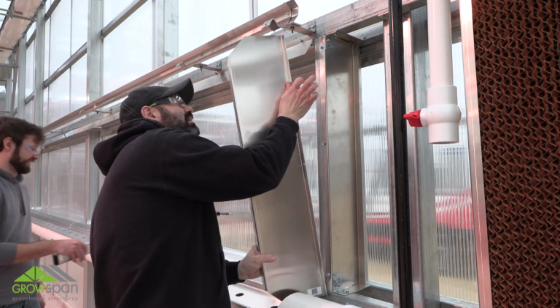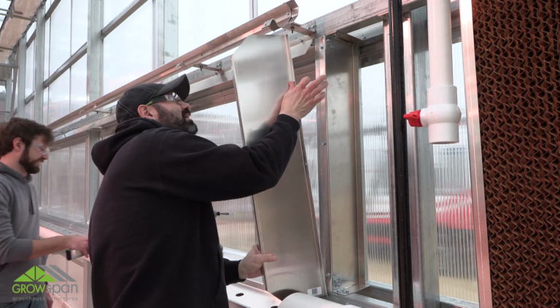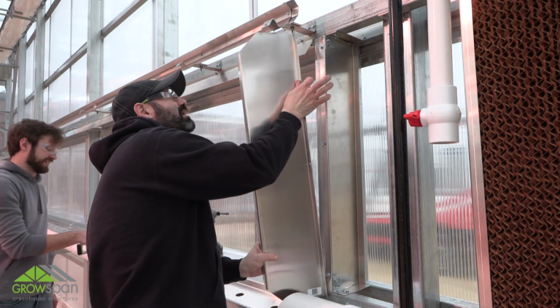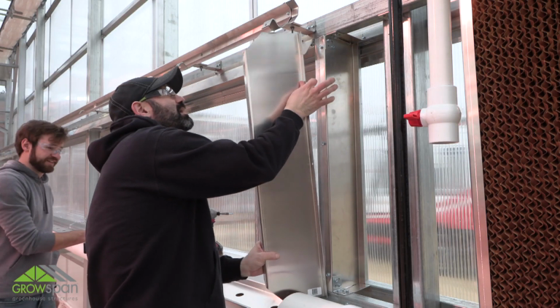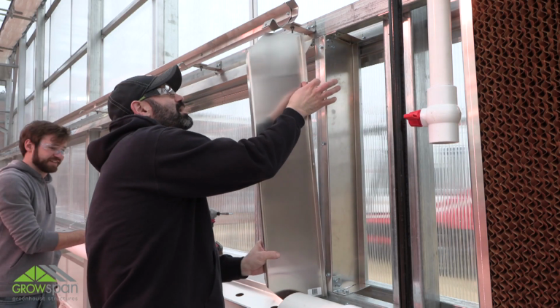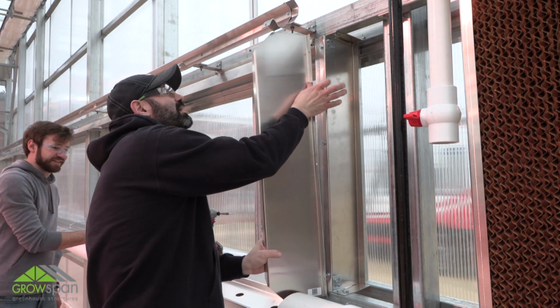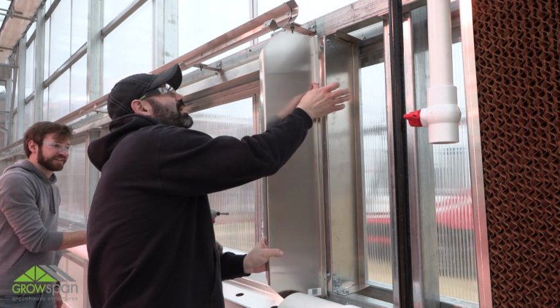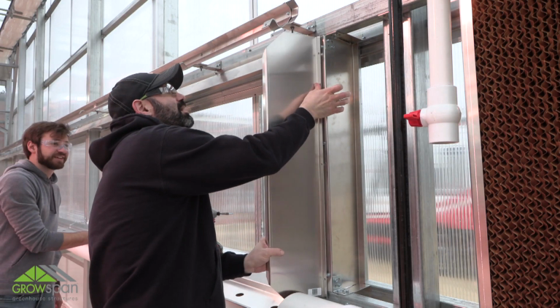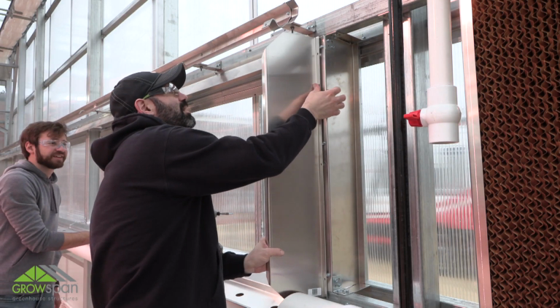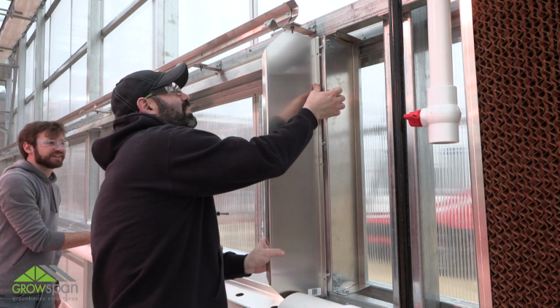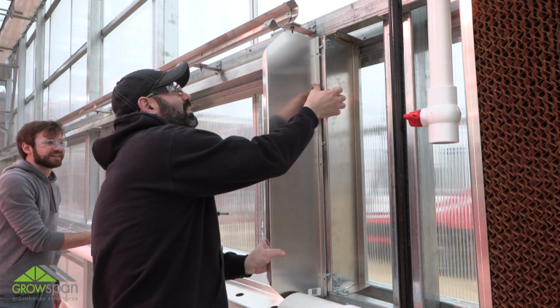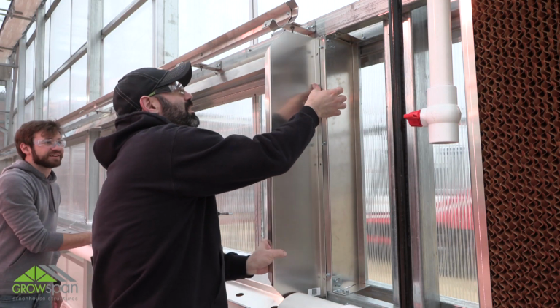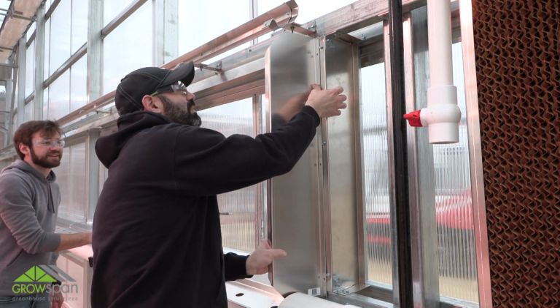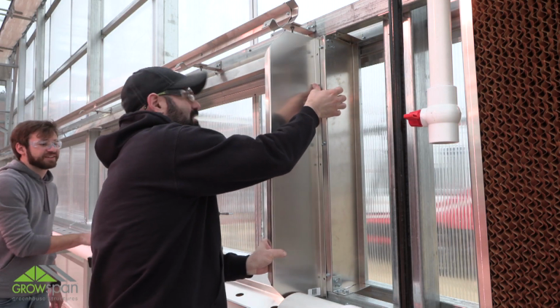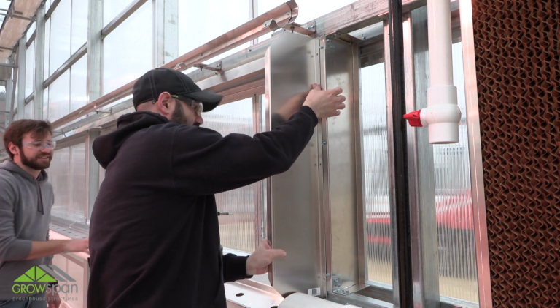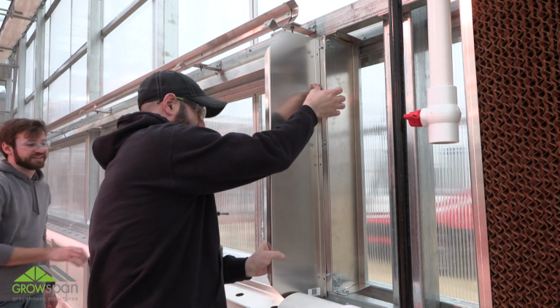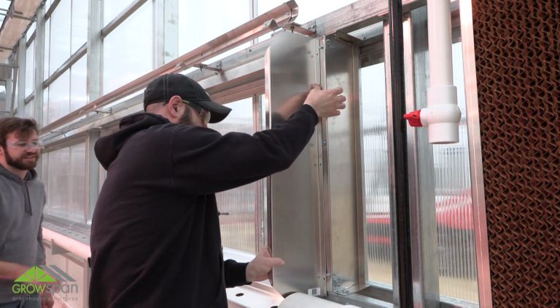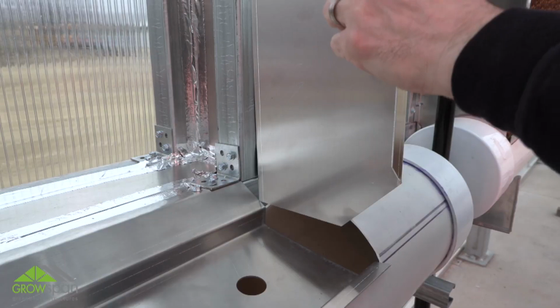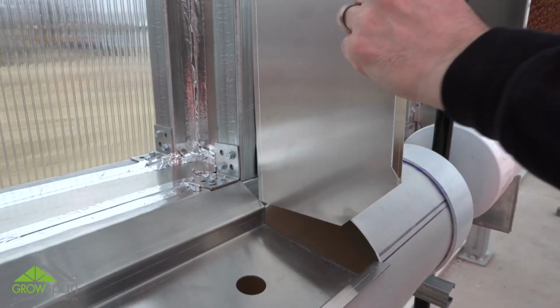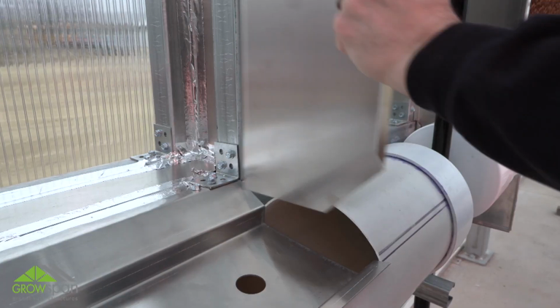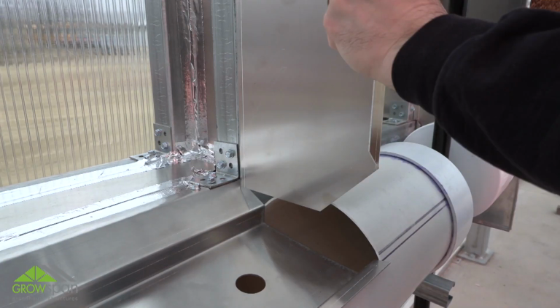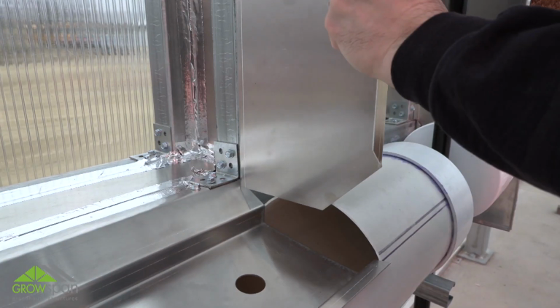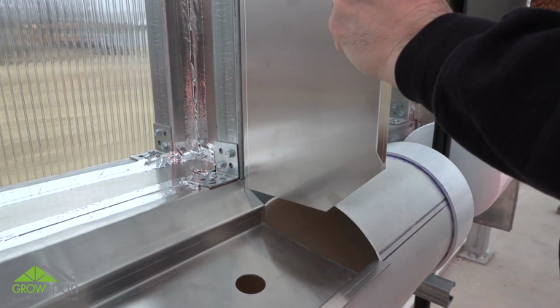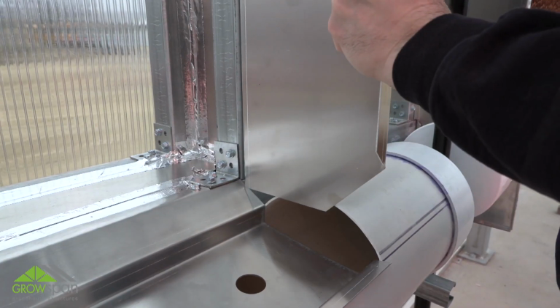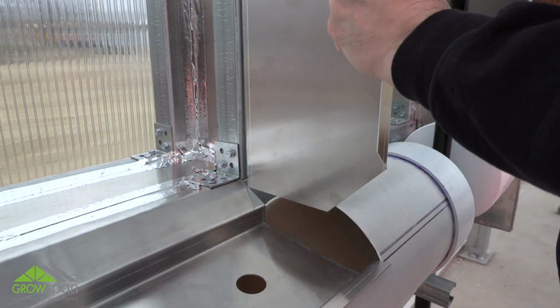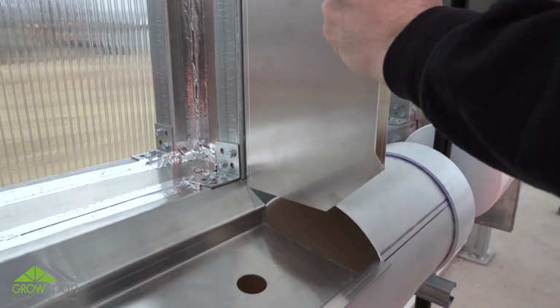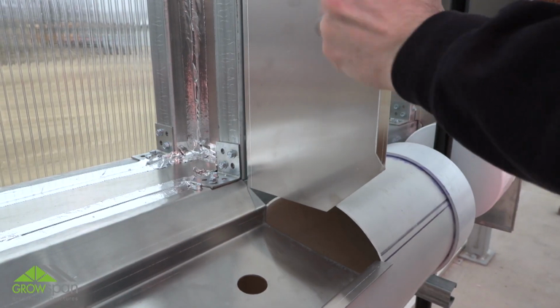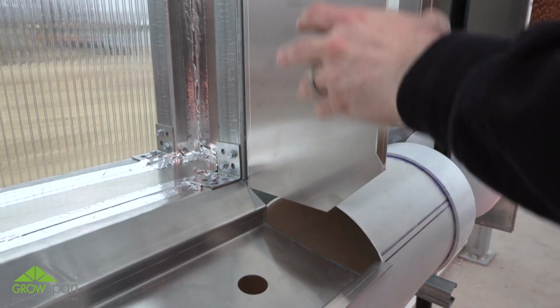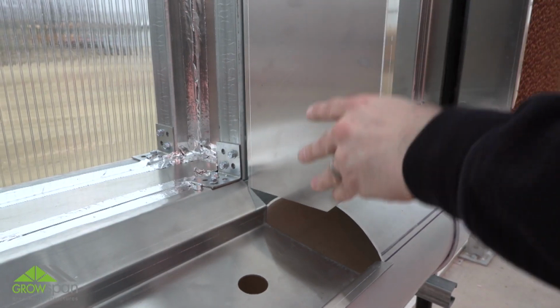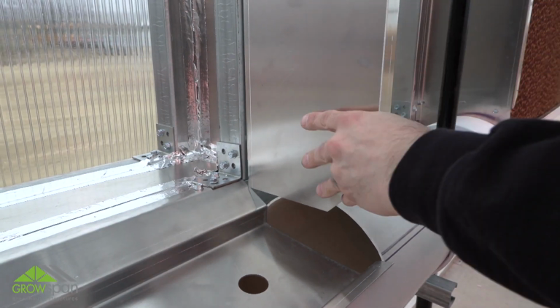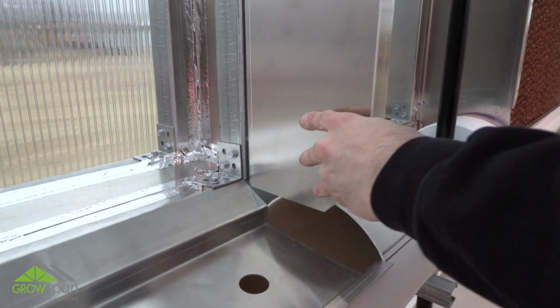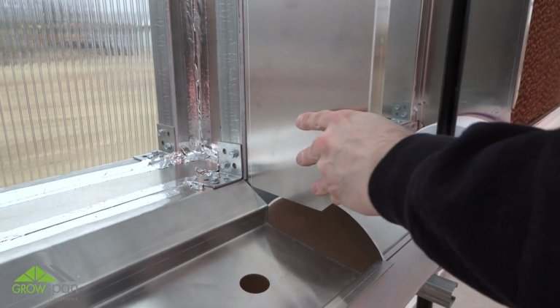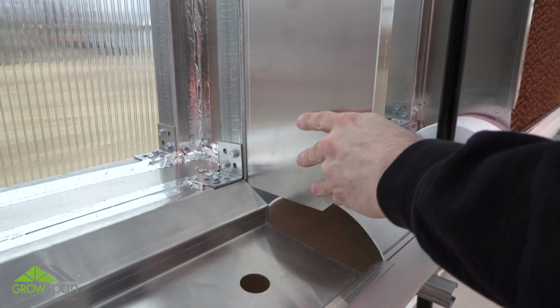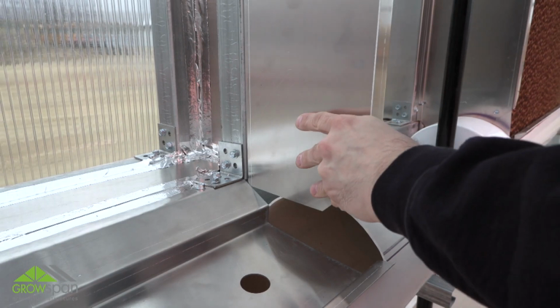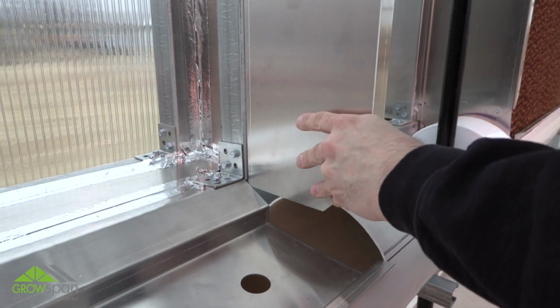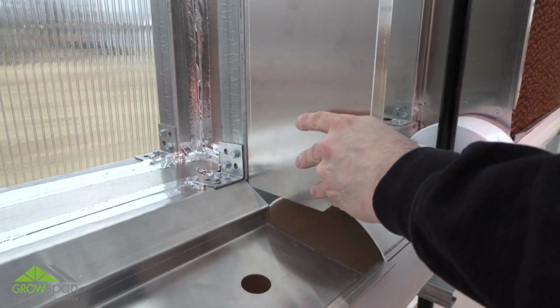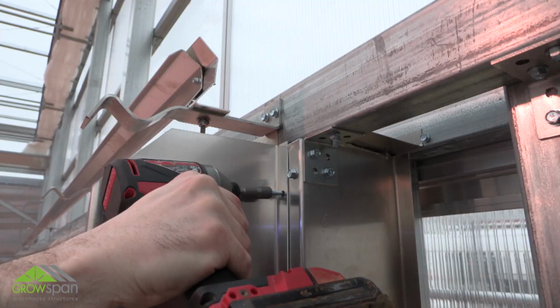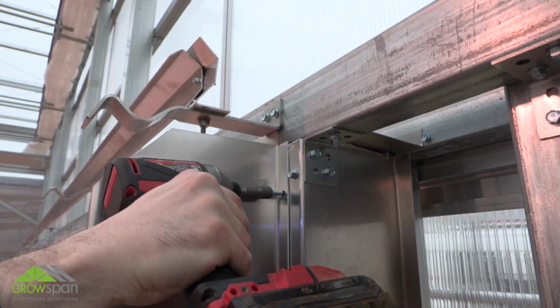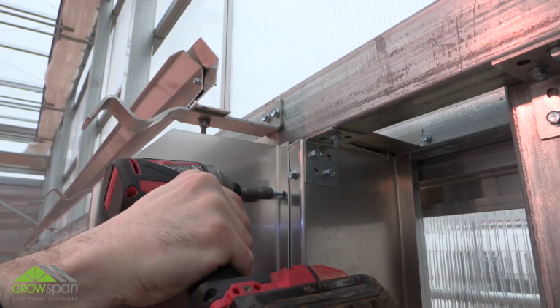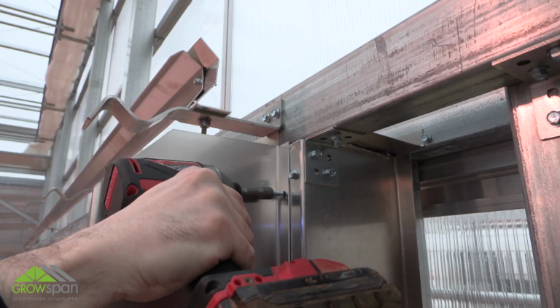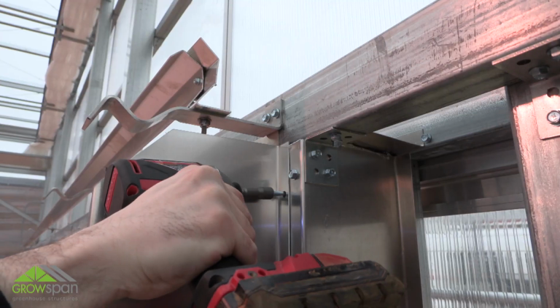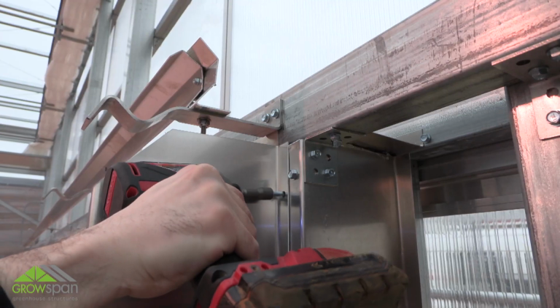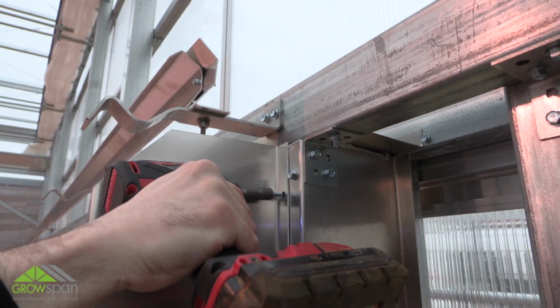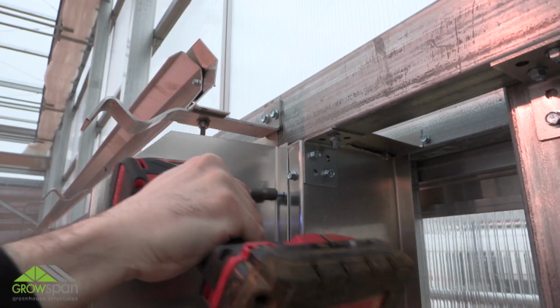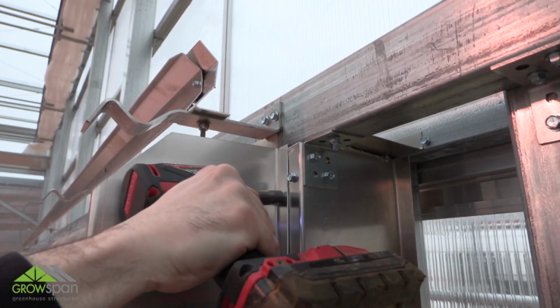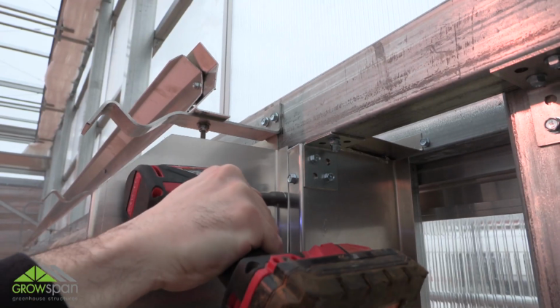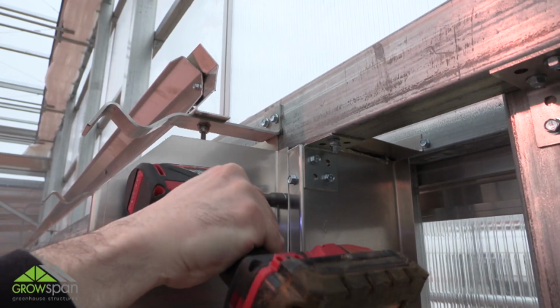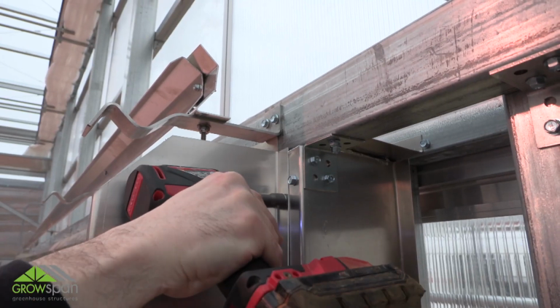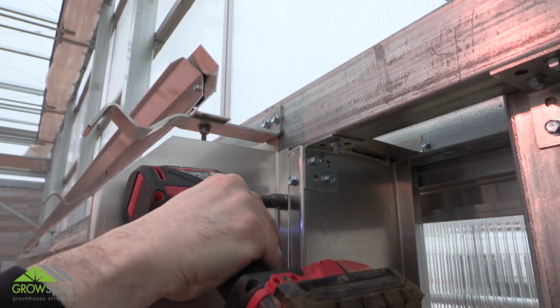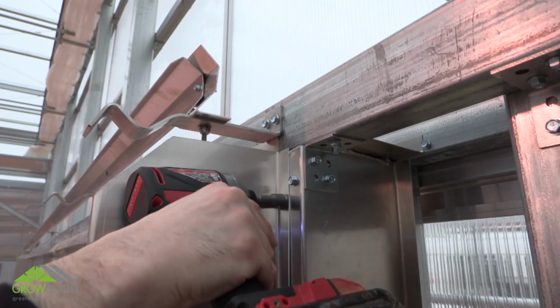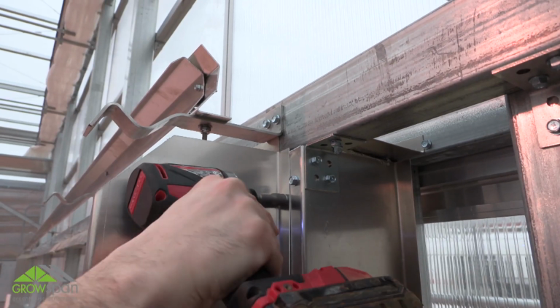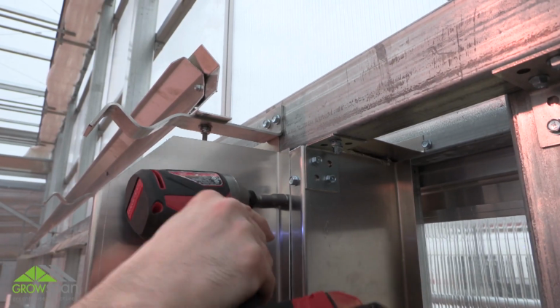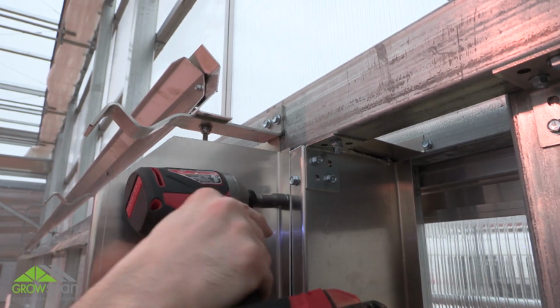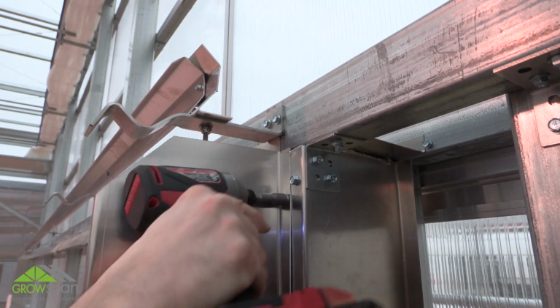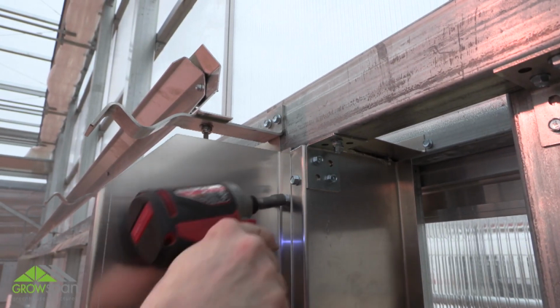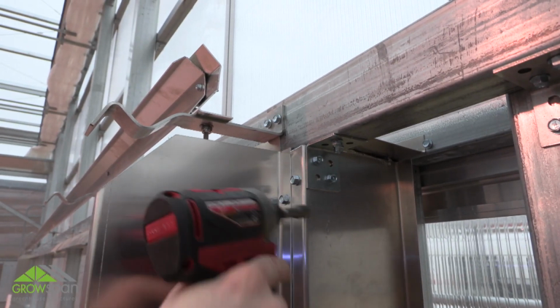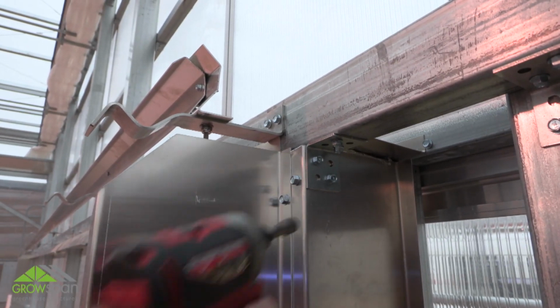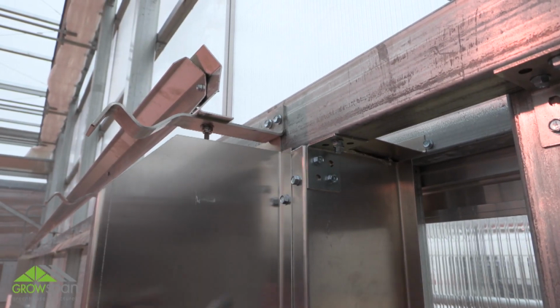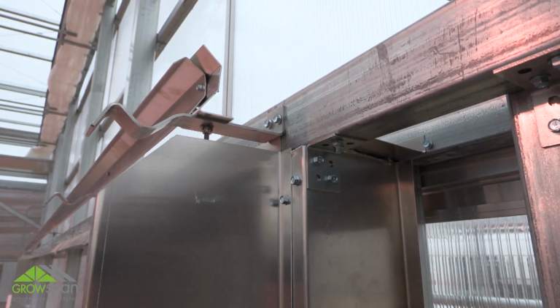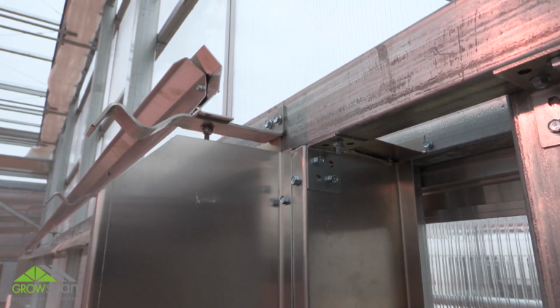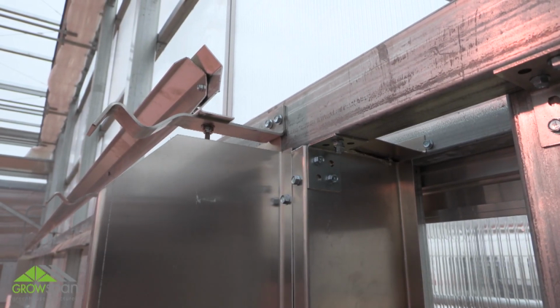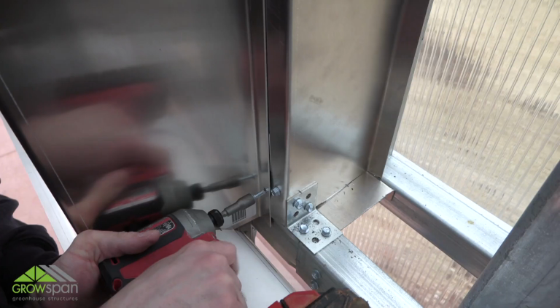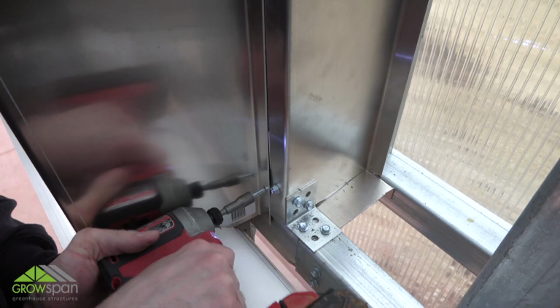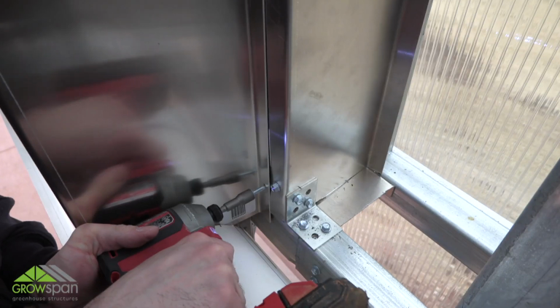Next, install the two end panels. Attach one end panel to the frame using tech screws. Repeat steps for the other end of the system.